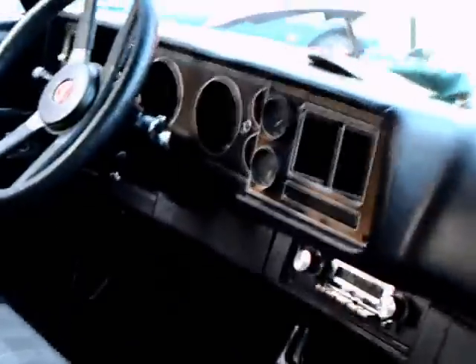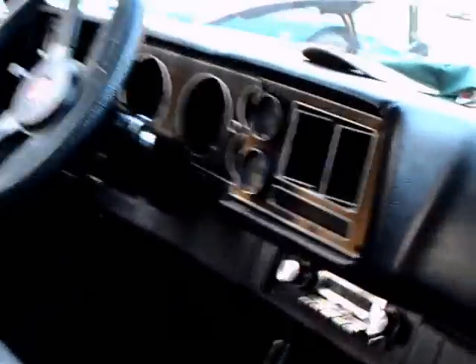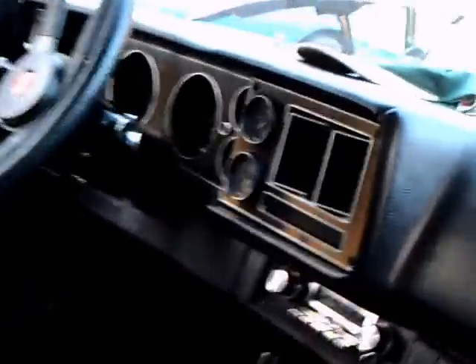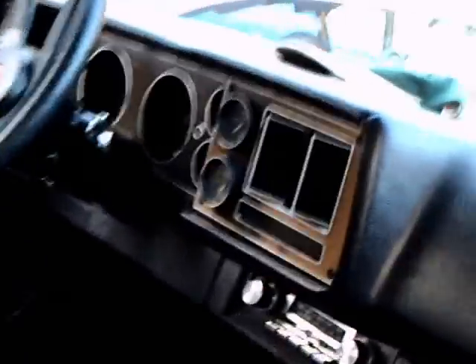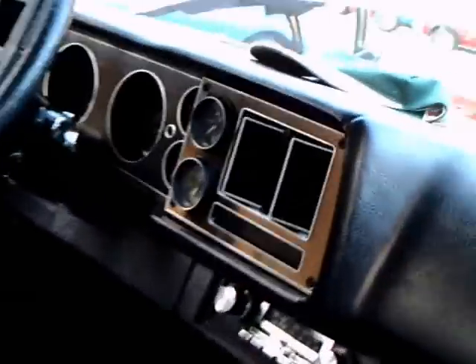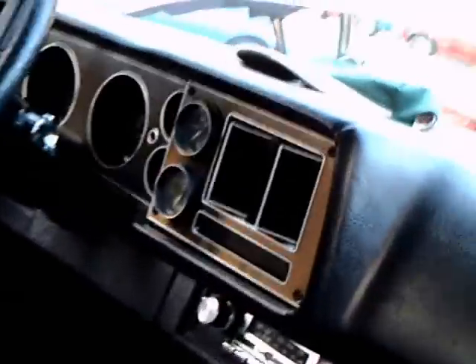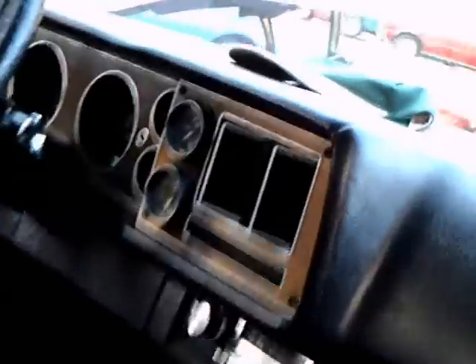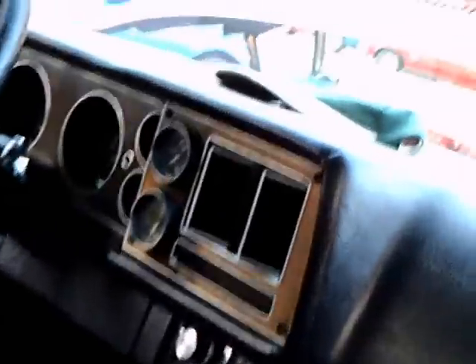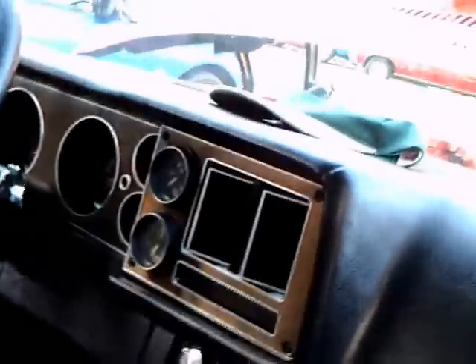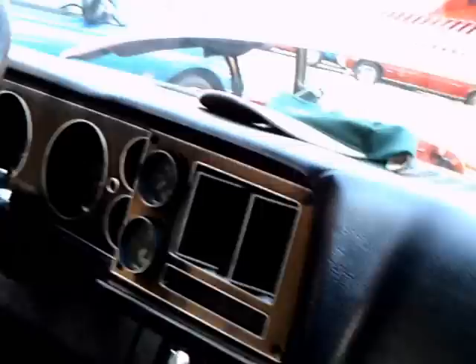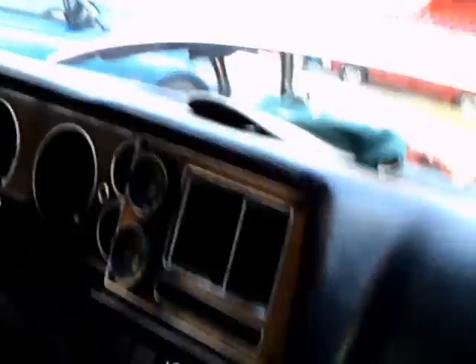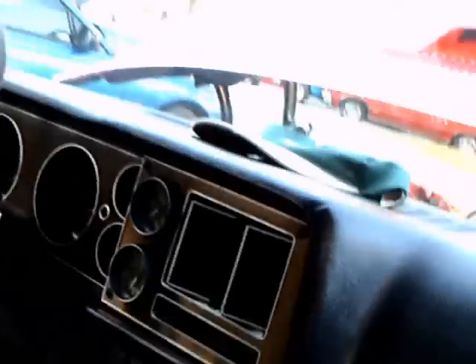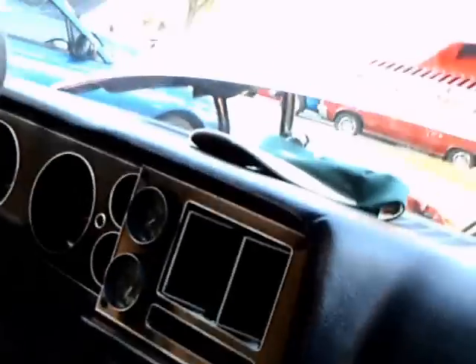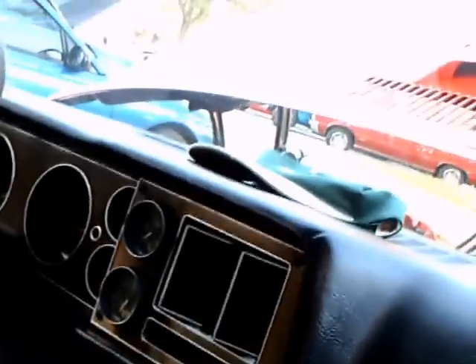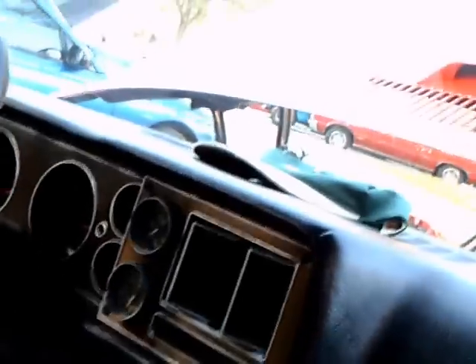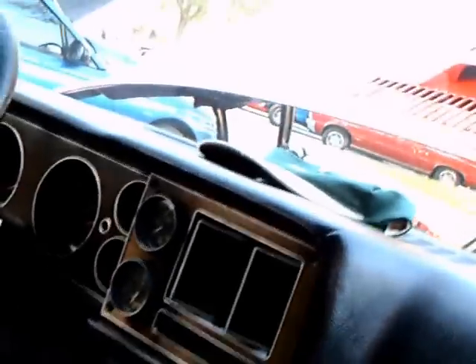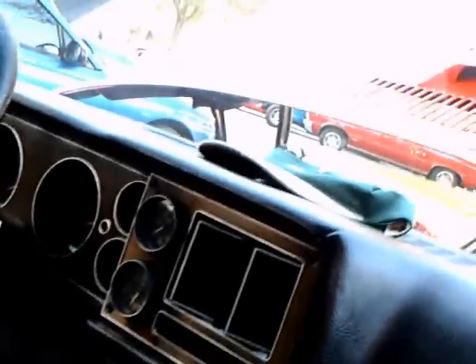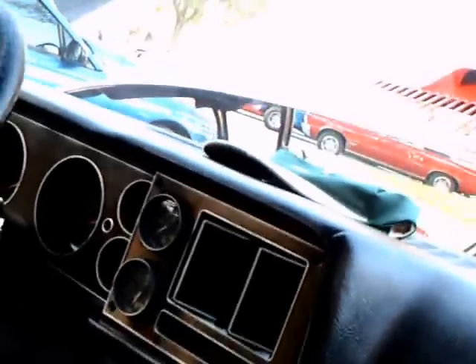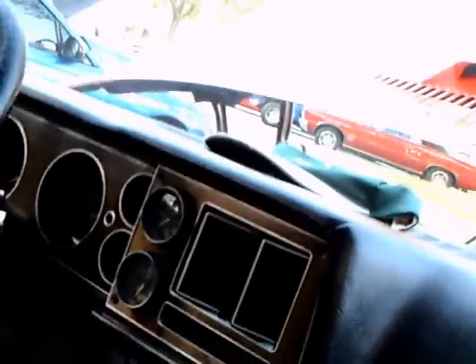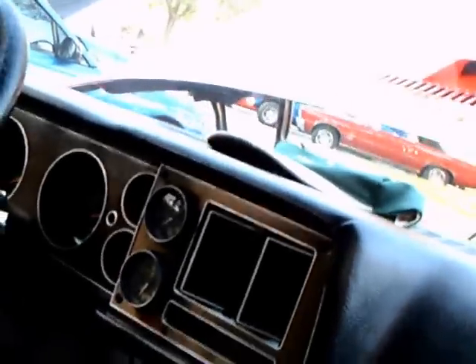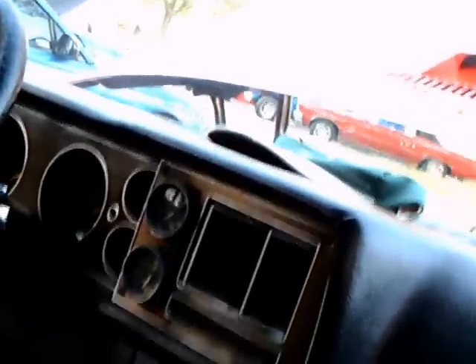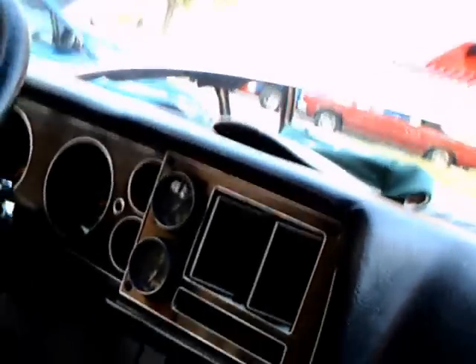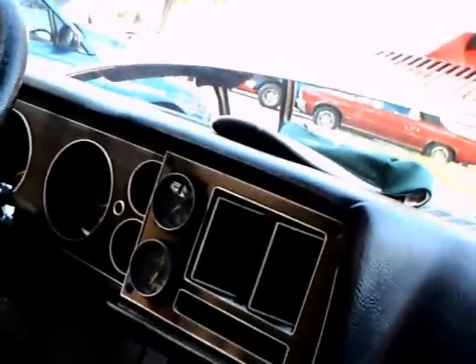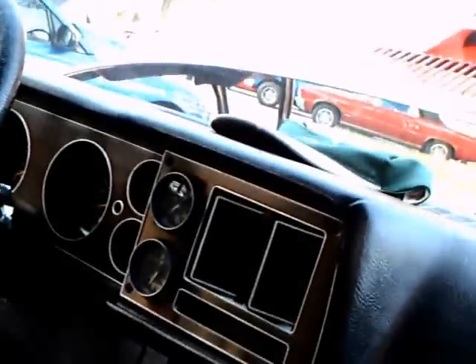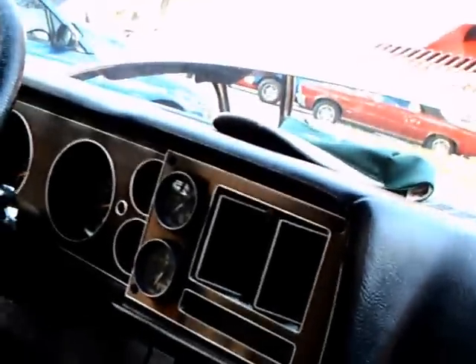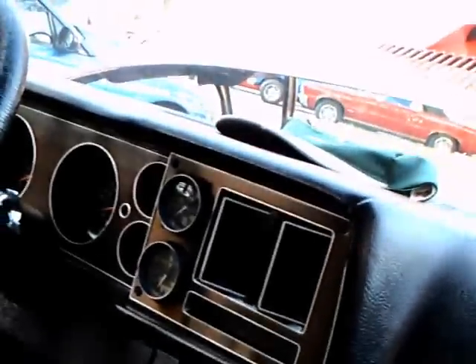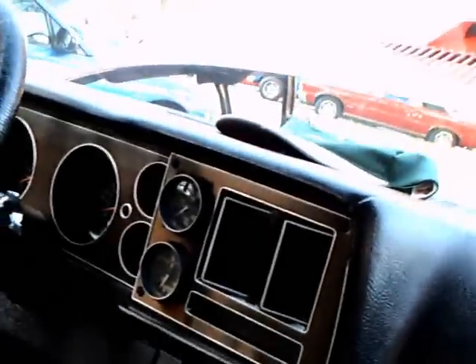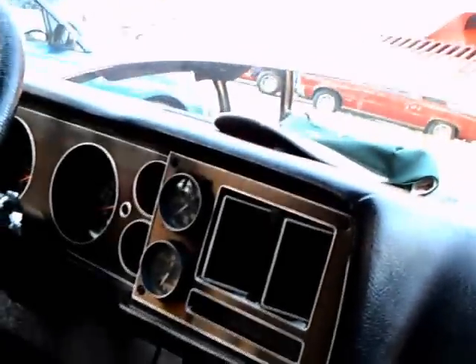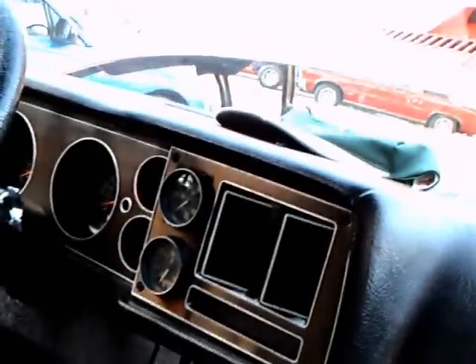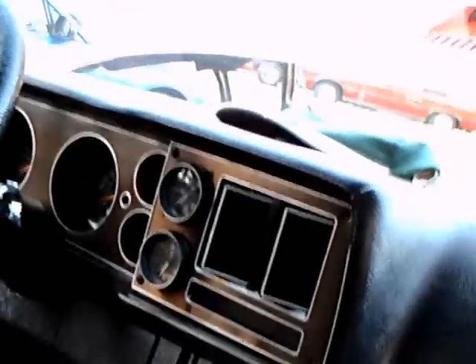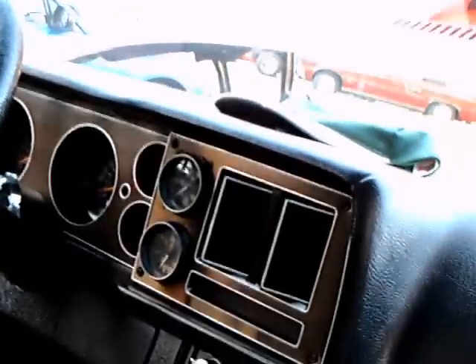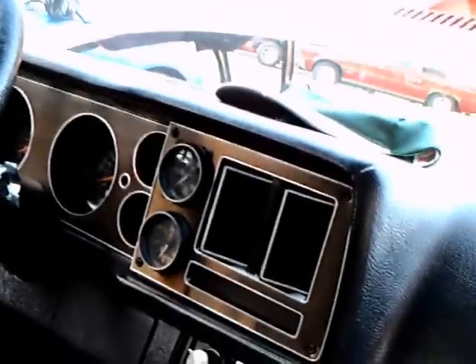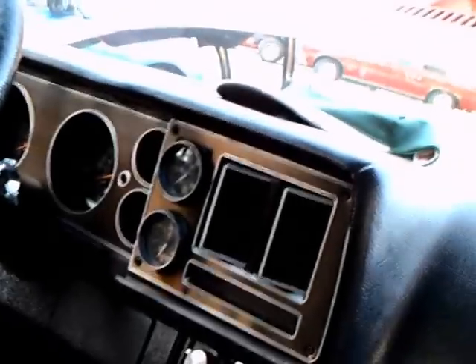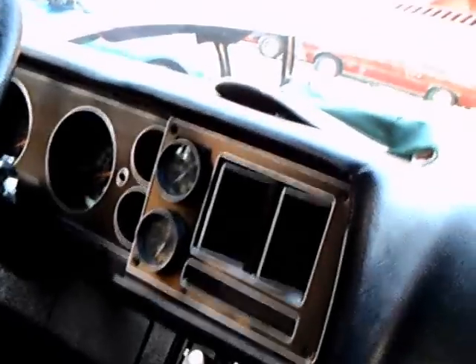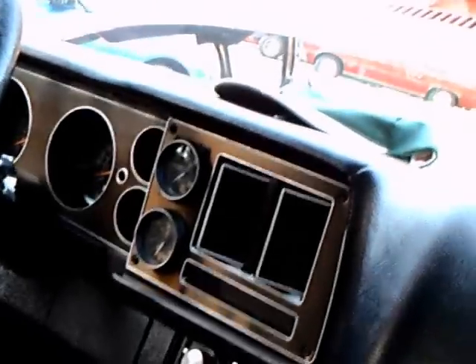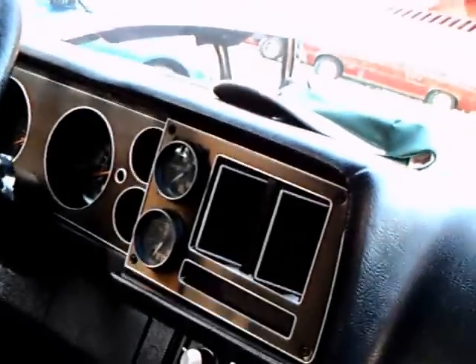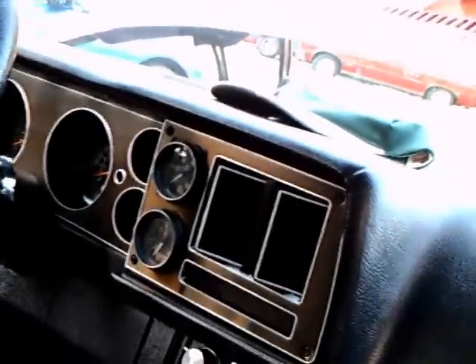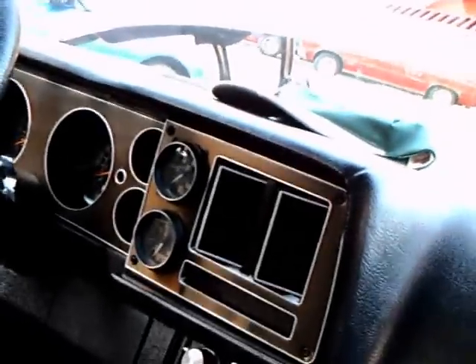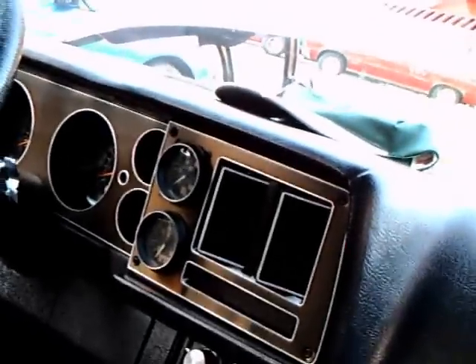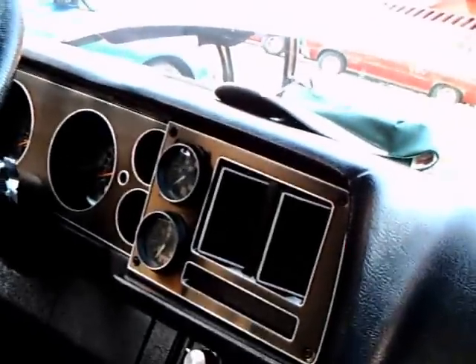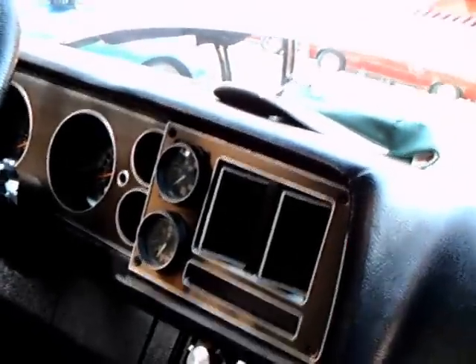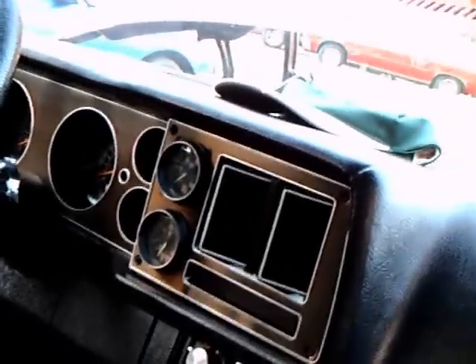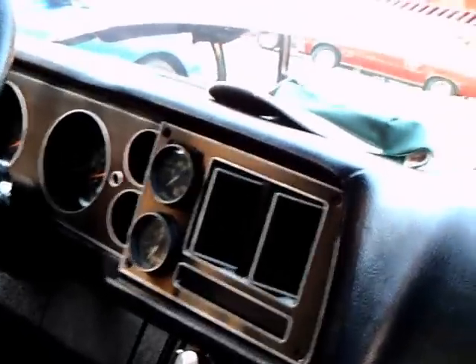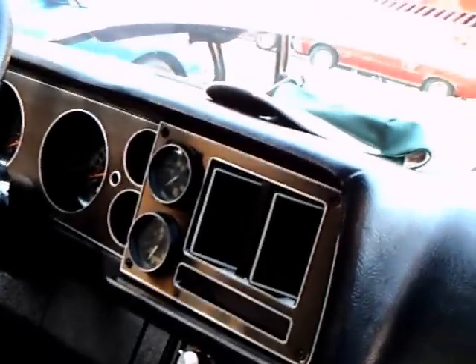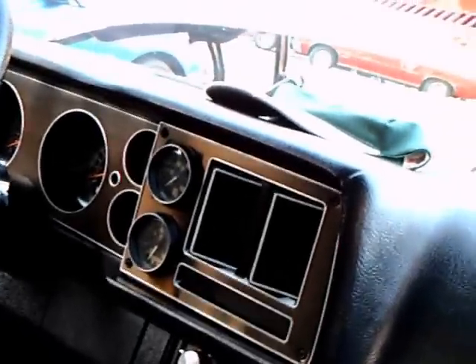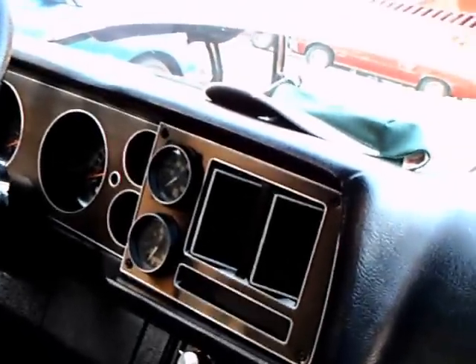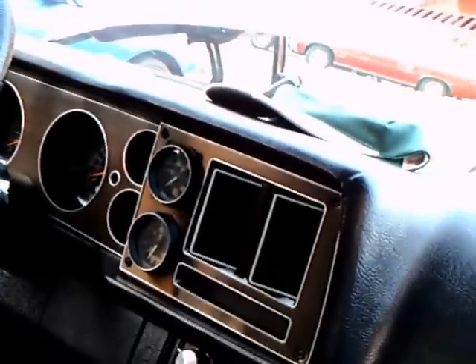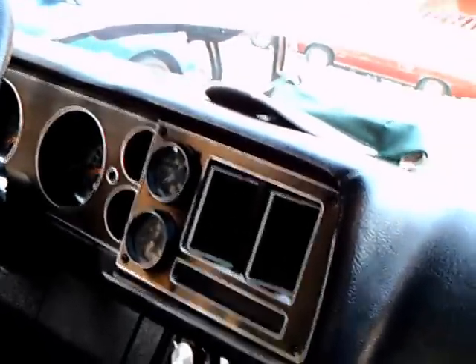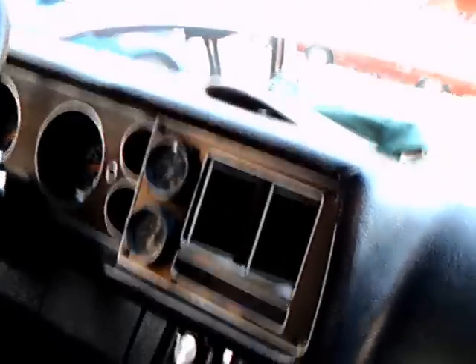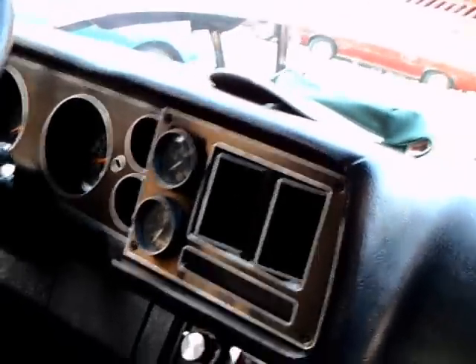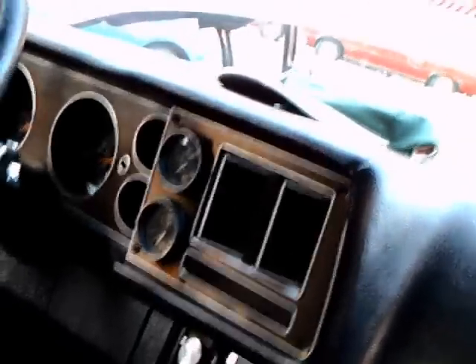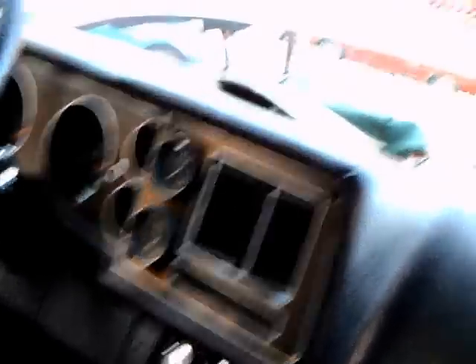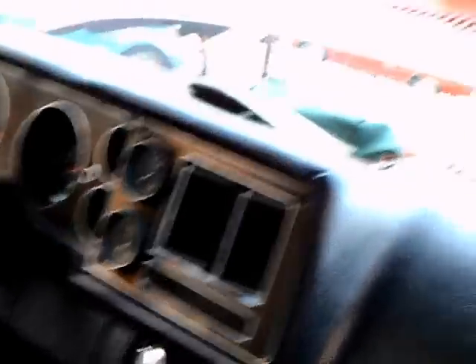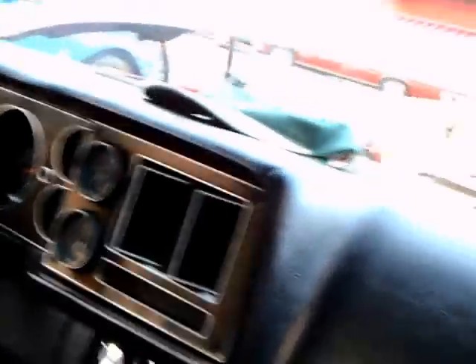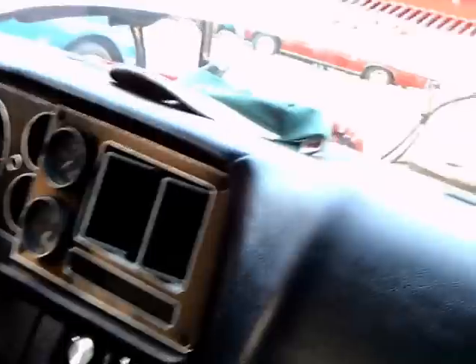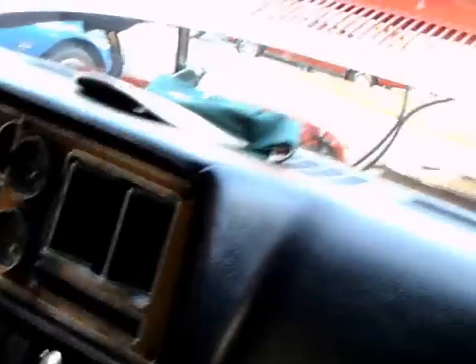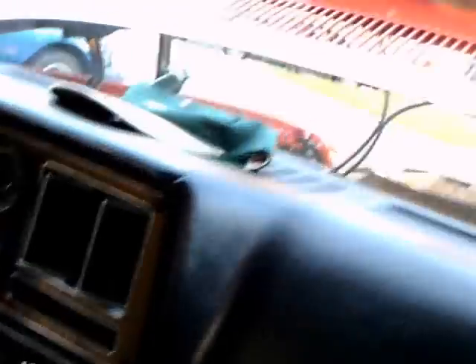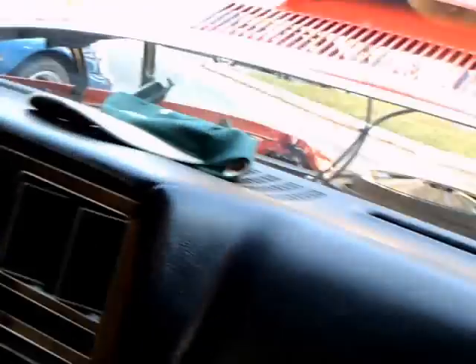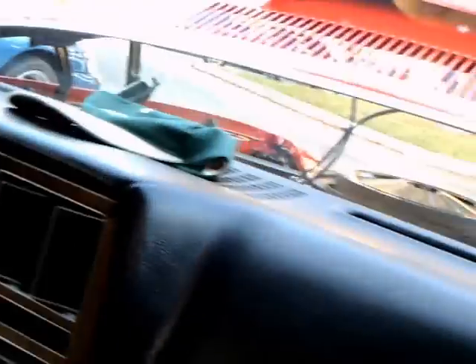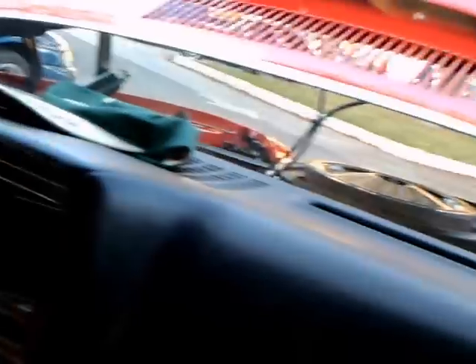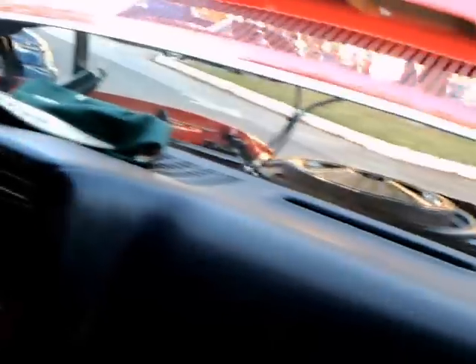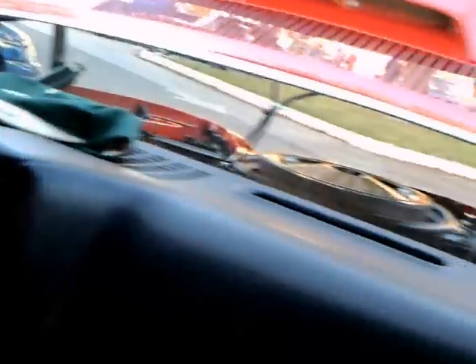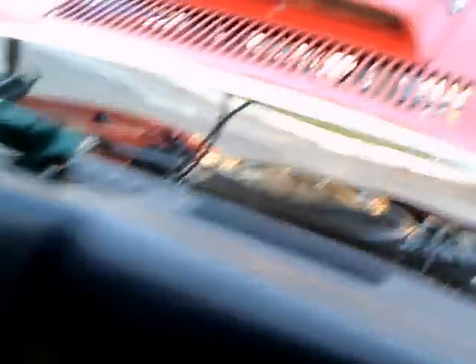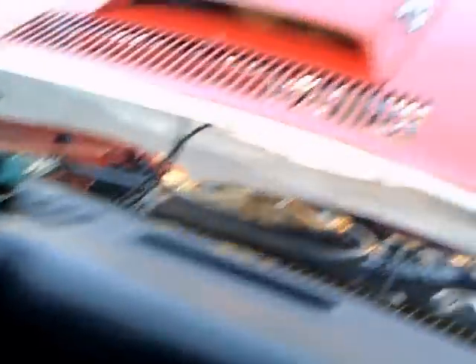It has a heated rear windshield for defrosting purposes.